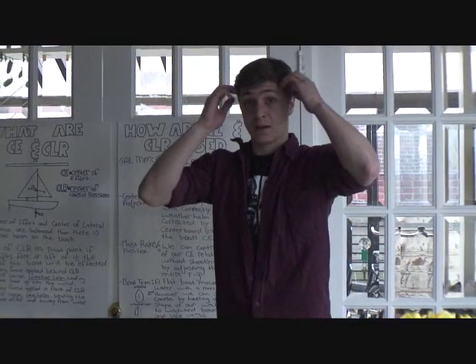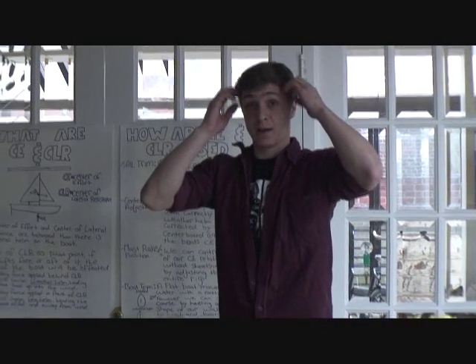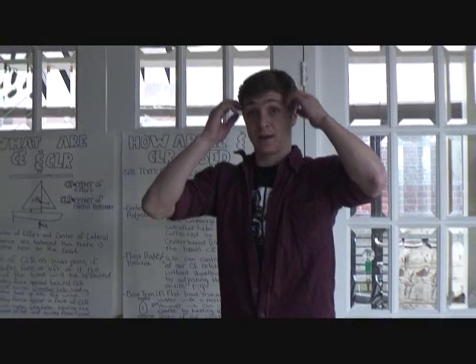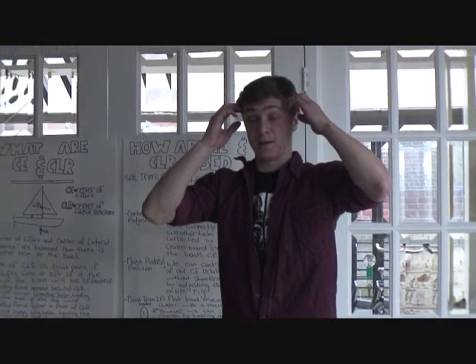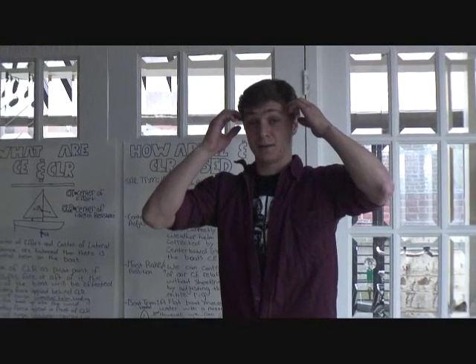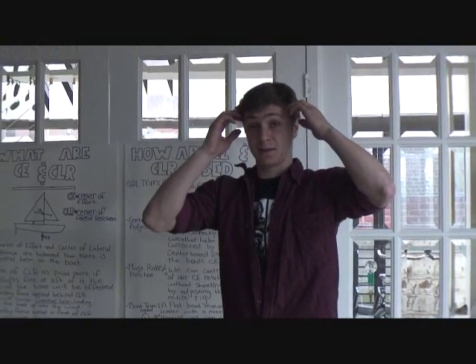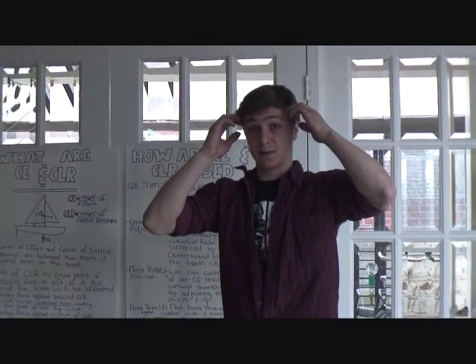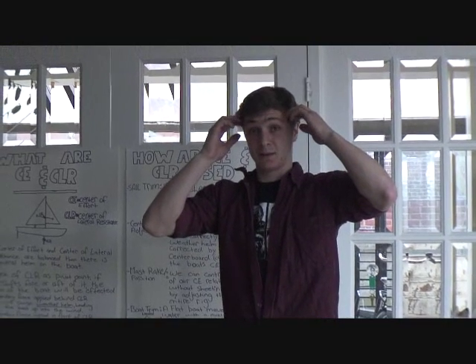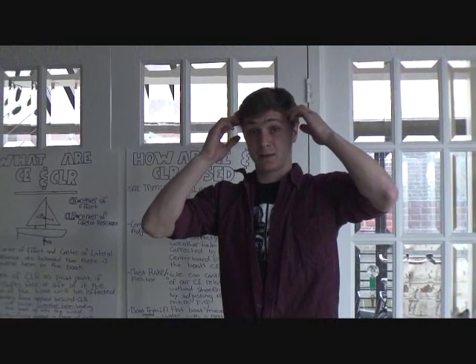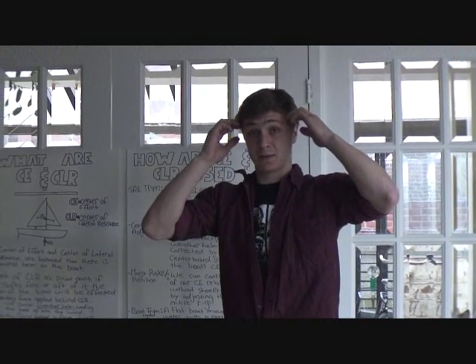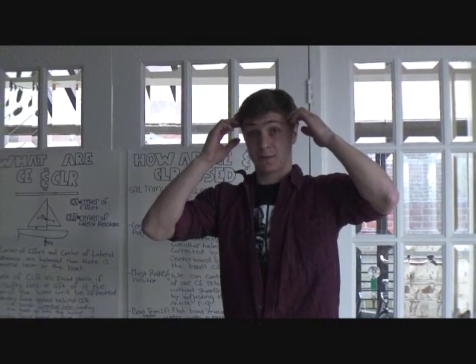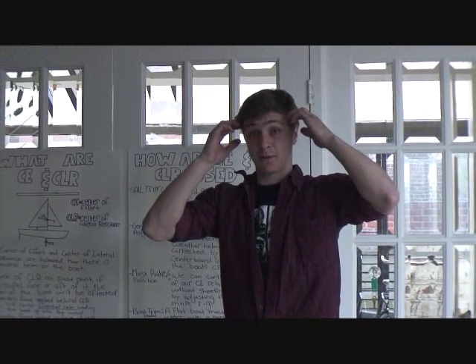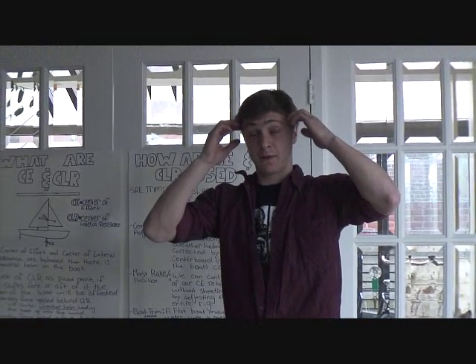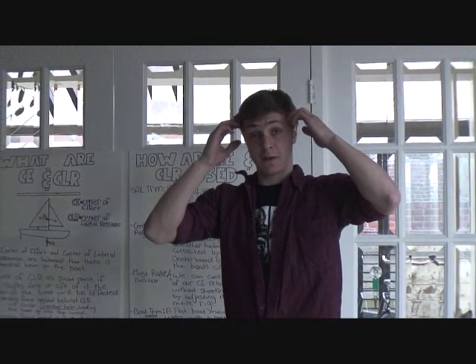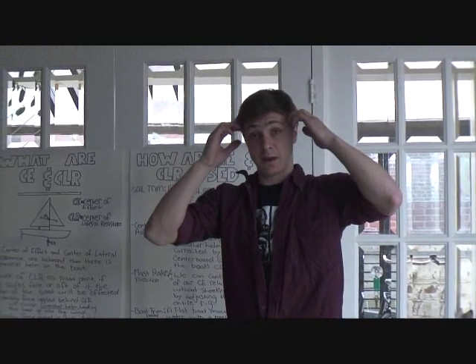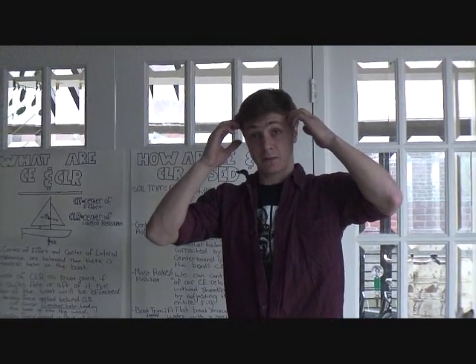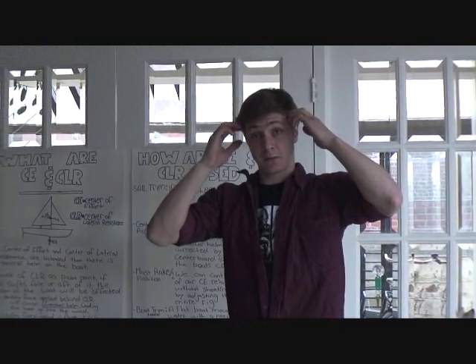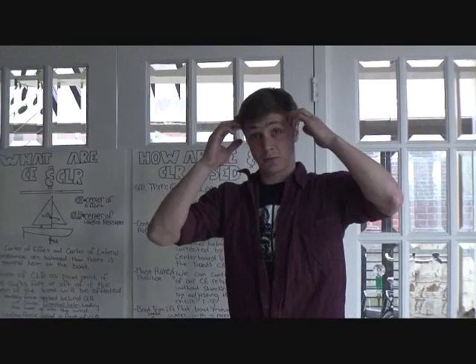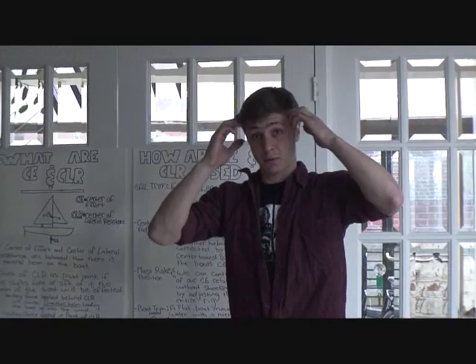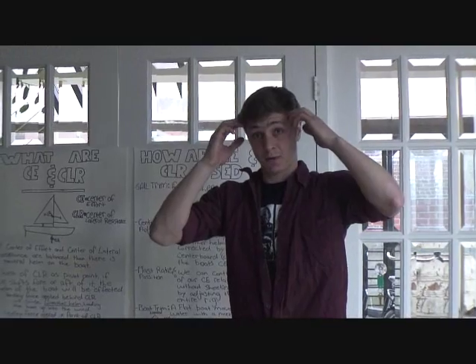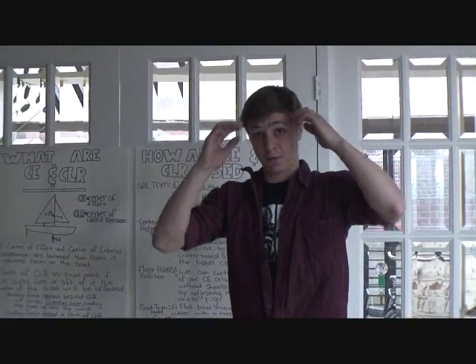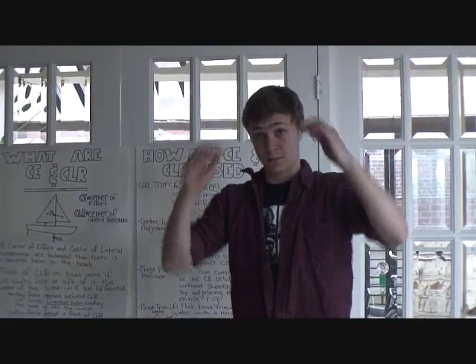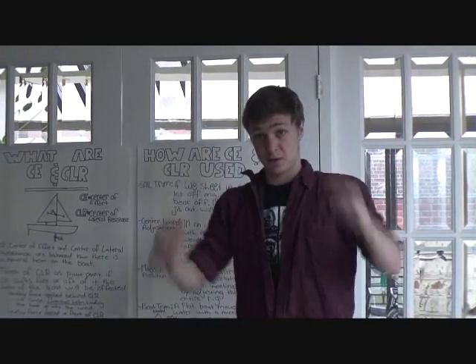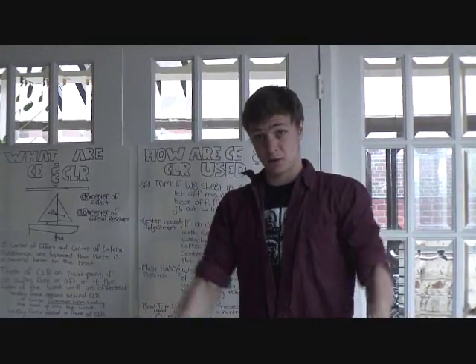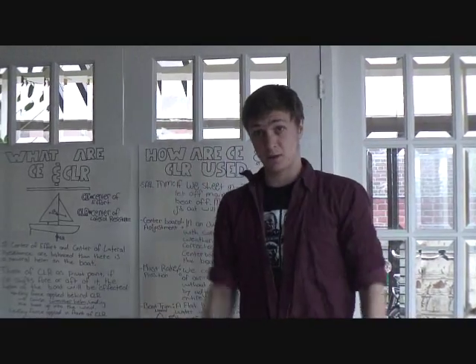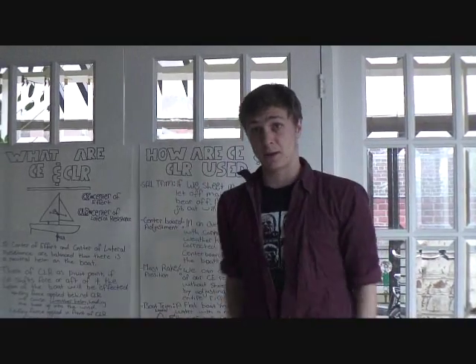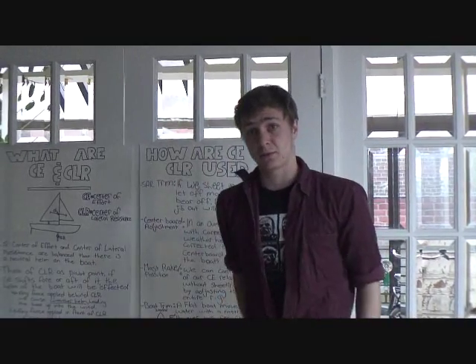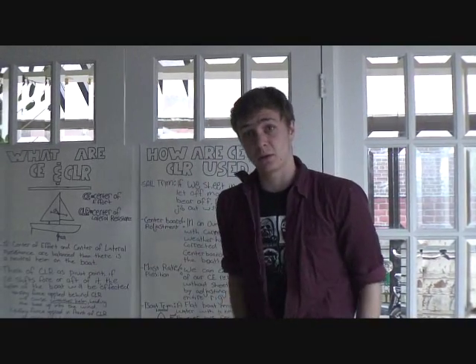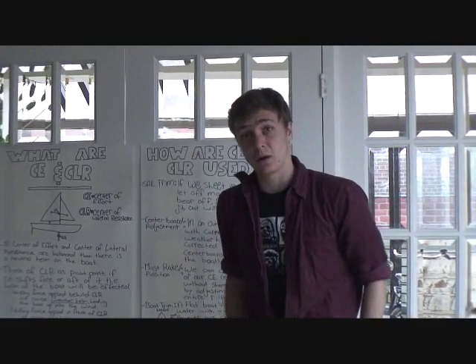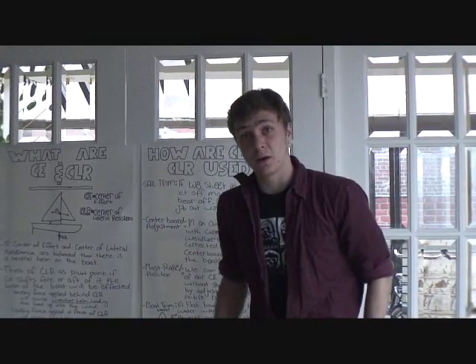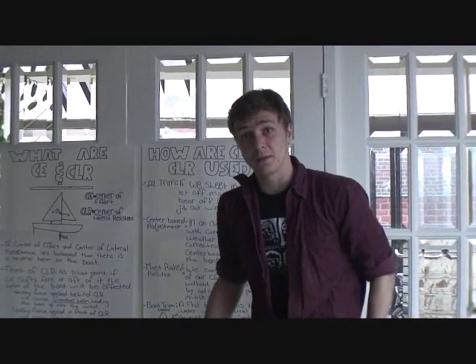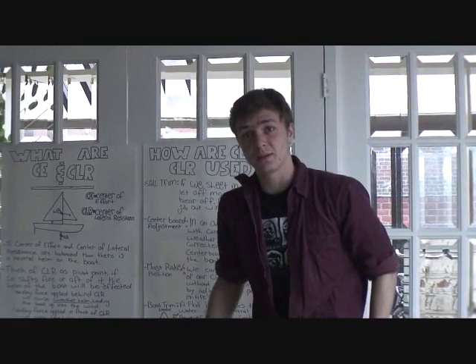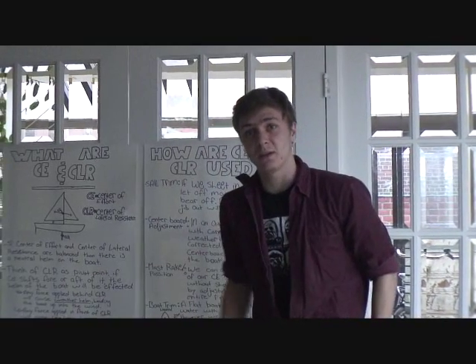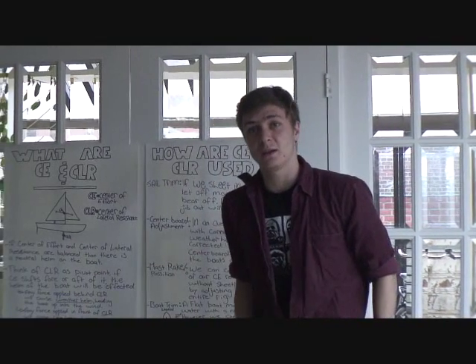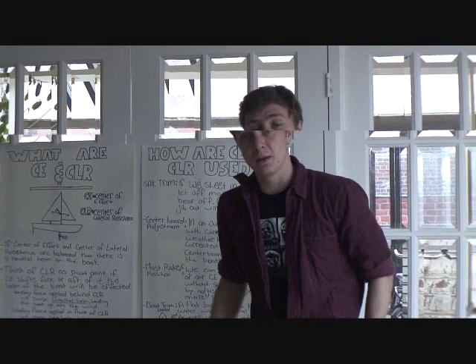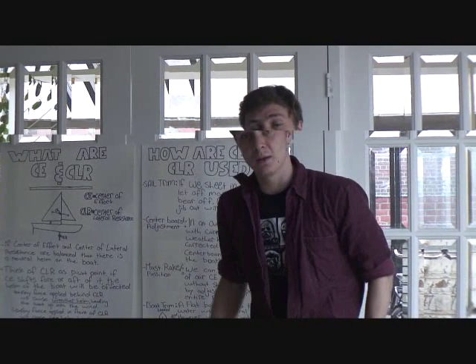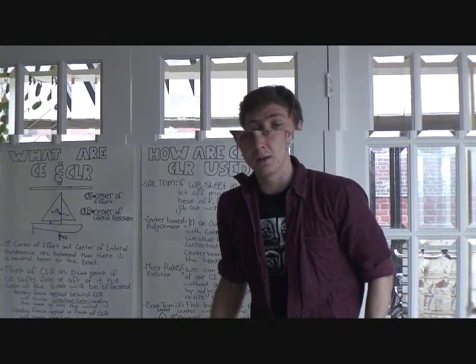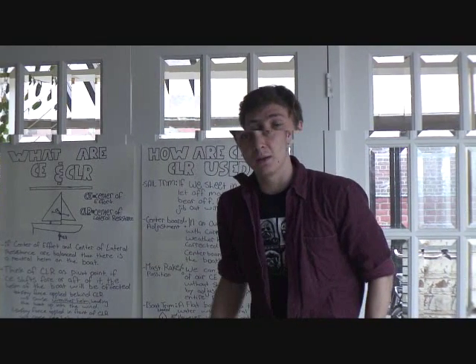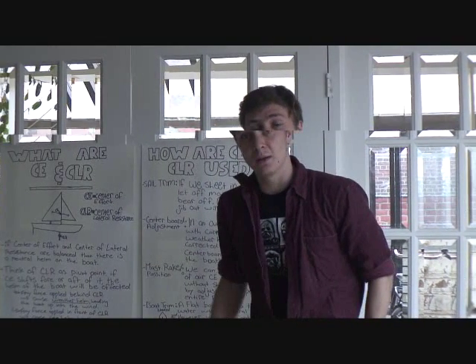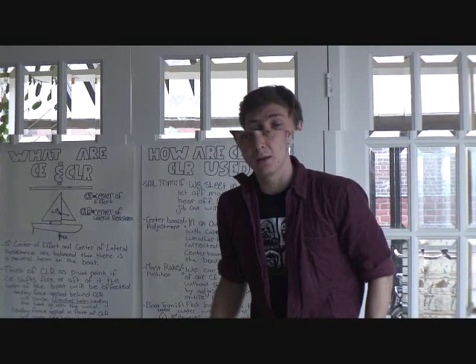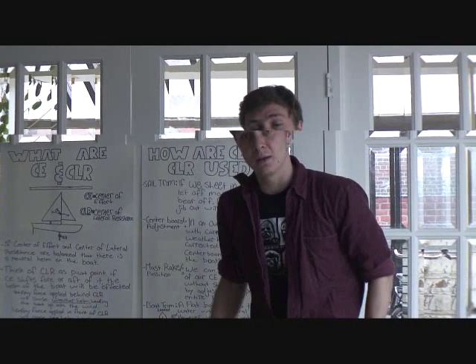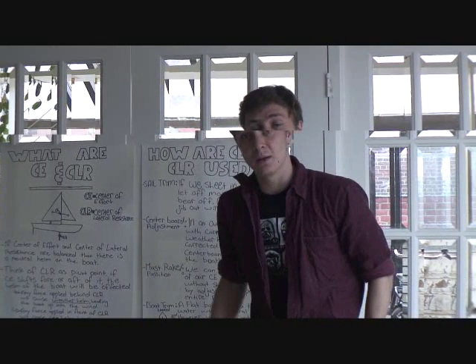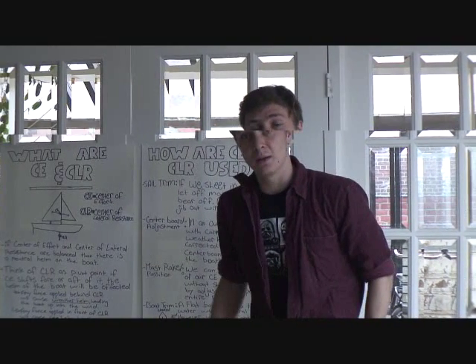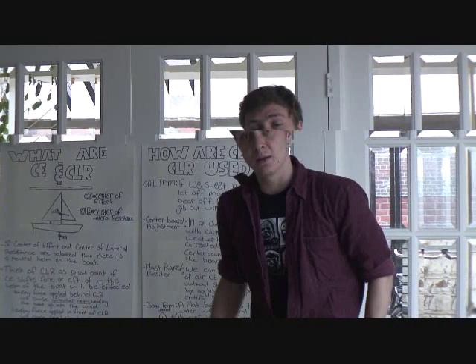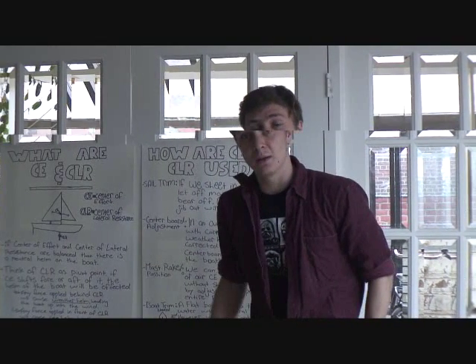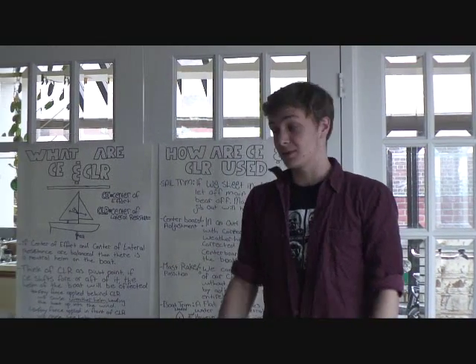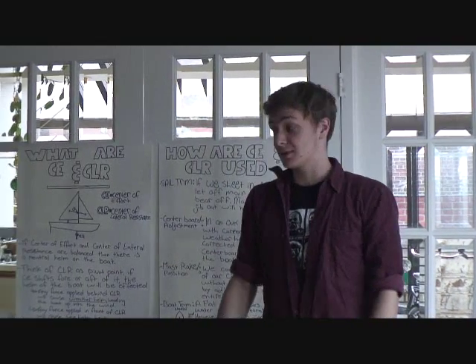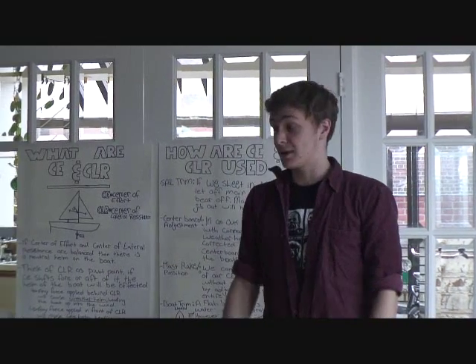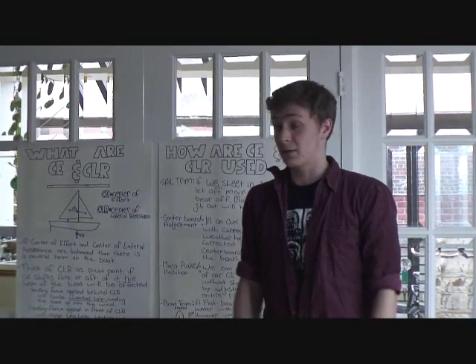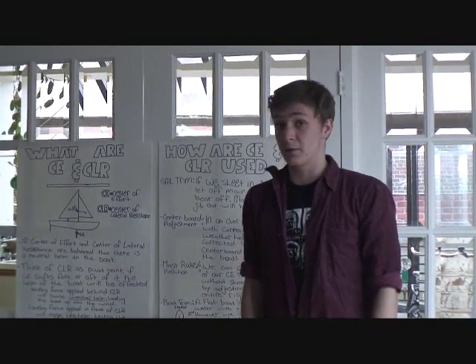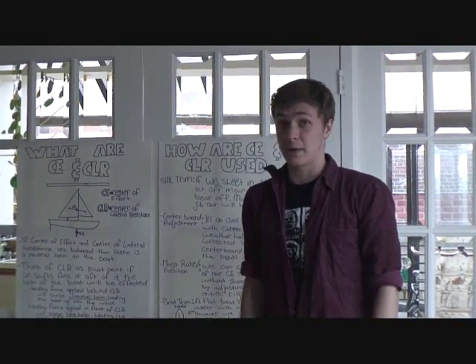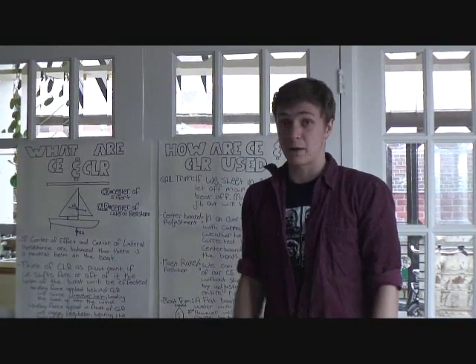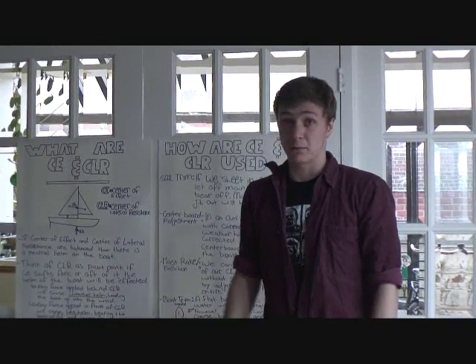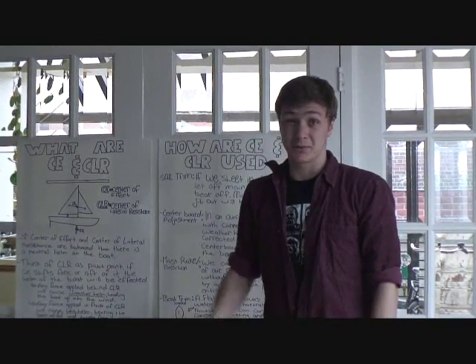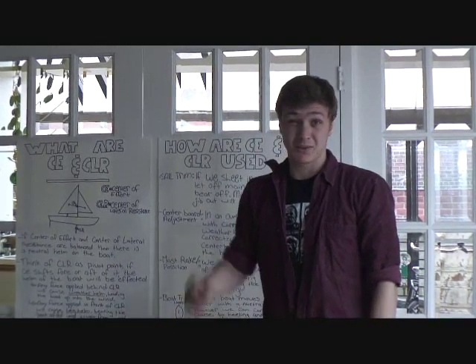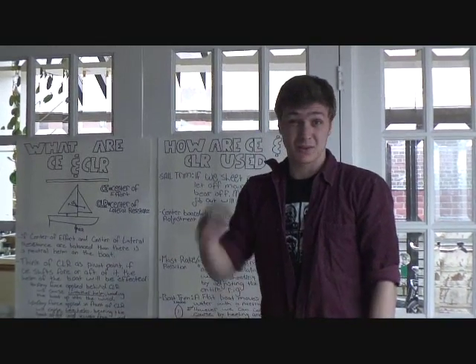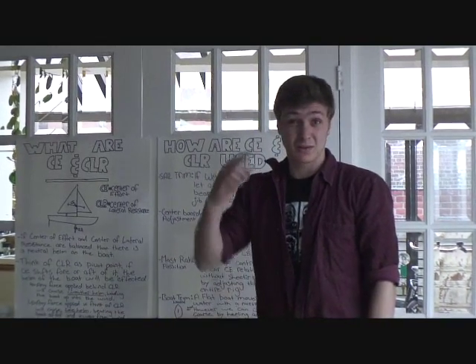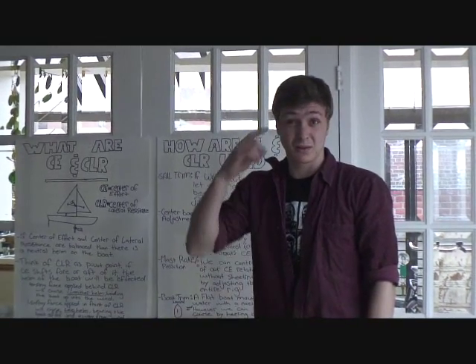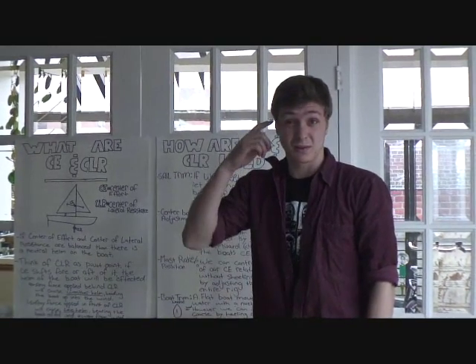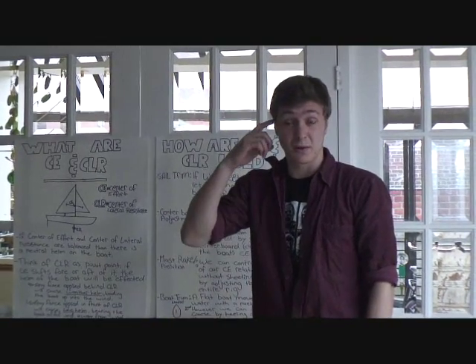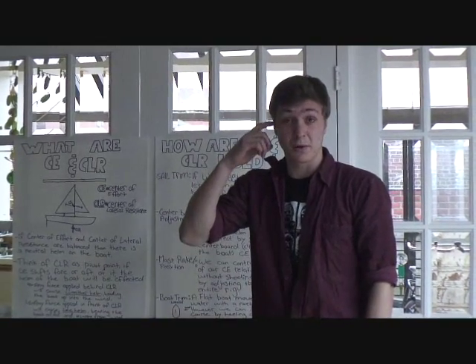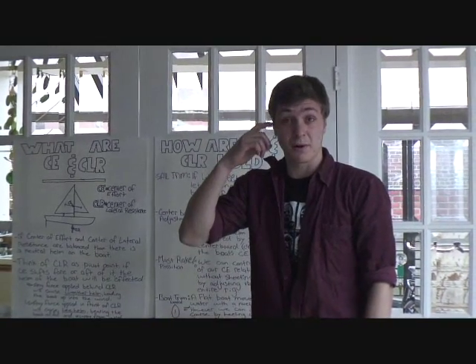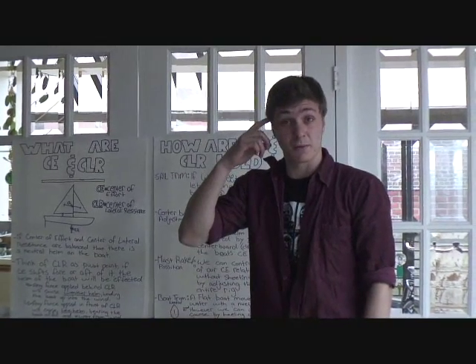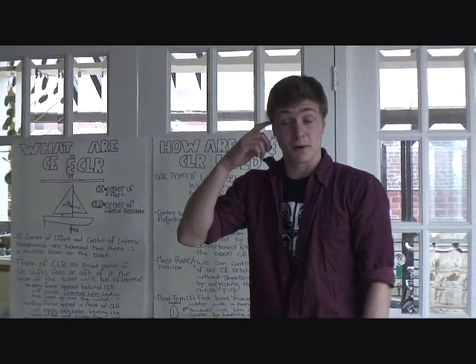This is for the fundamentals course. I'm teaching a lesson on center of lateral resistance and center of effort.